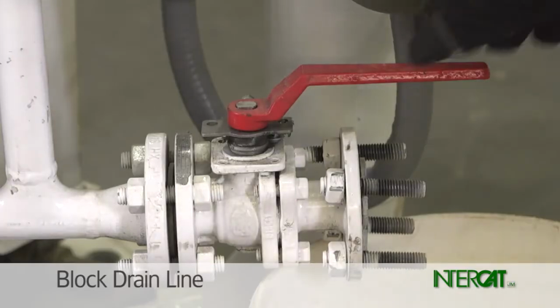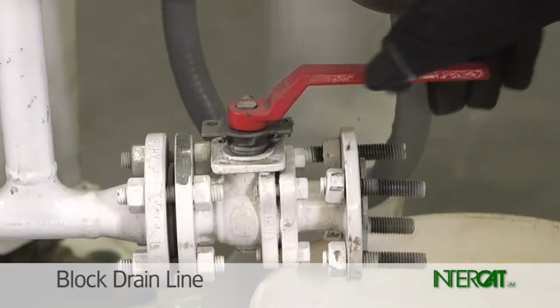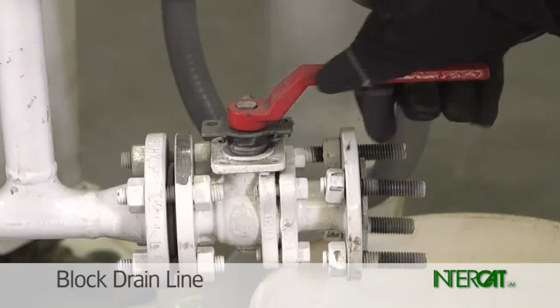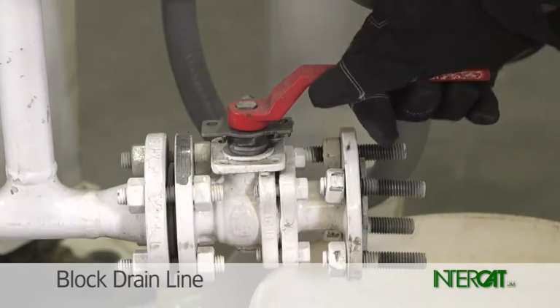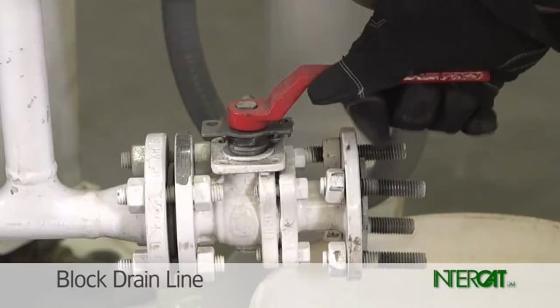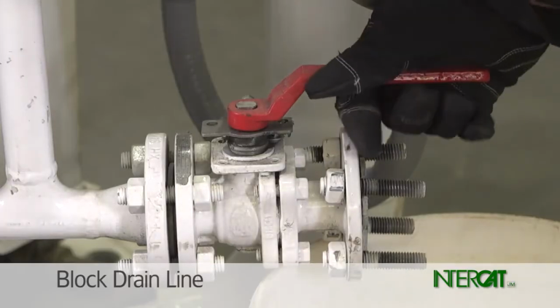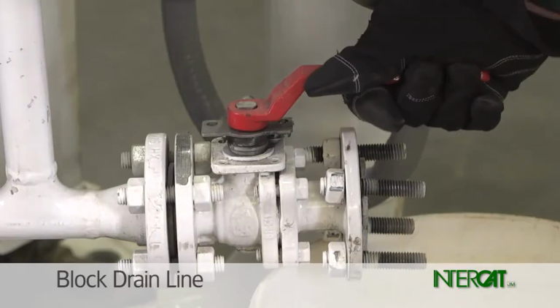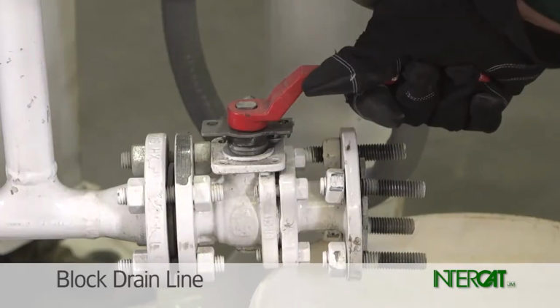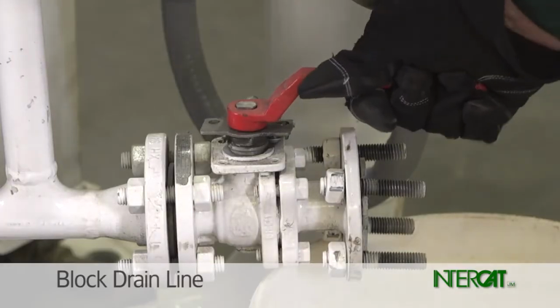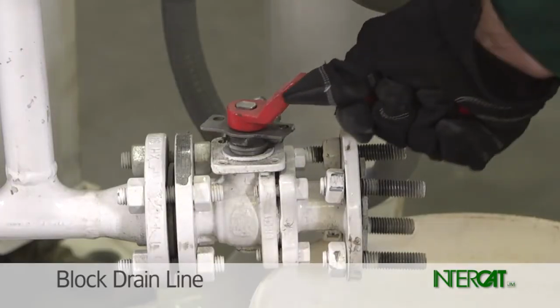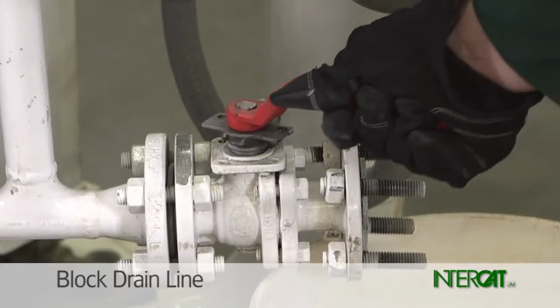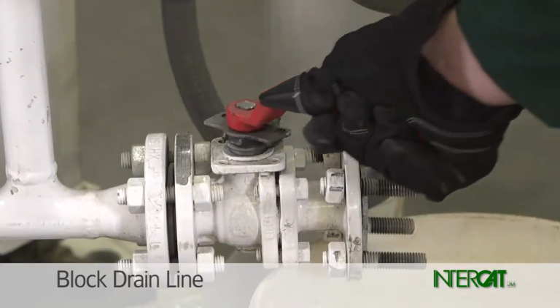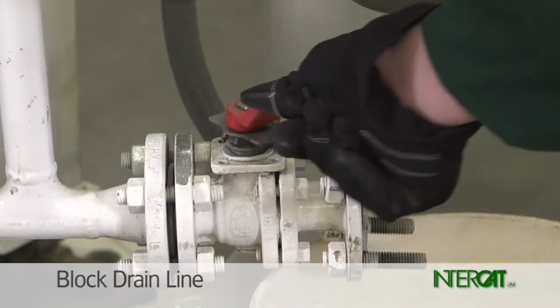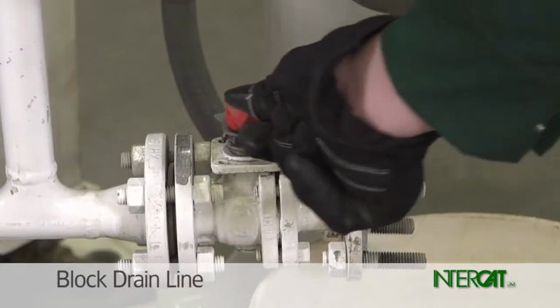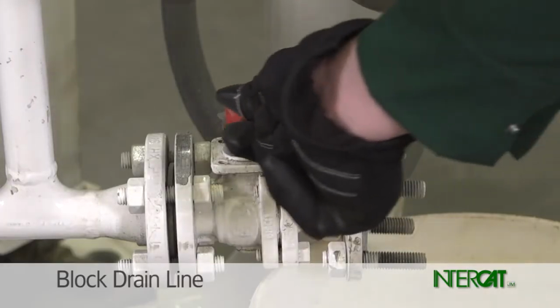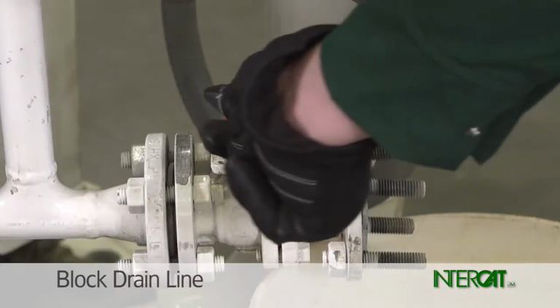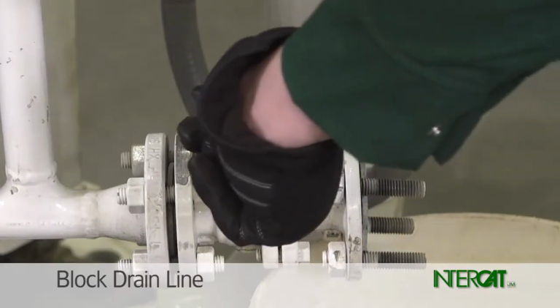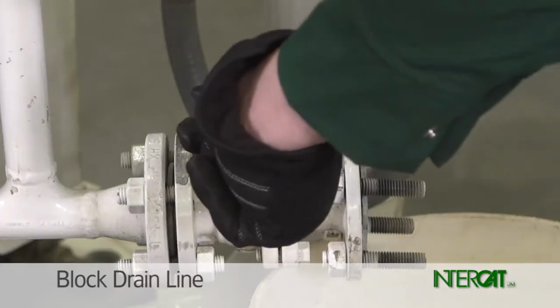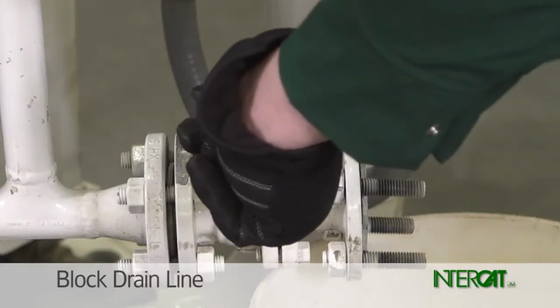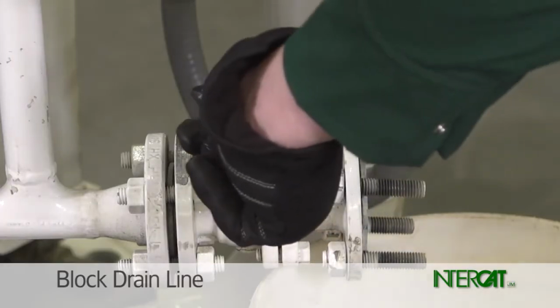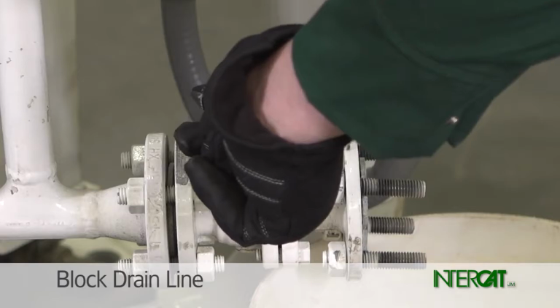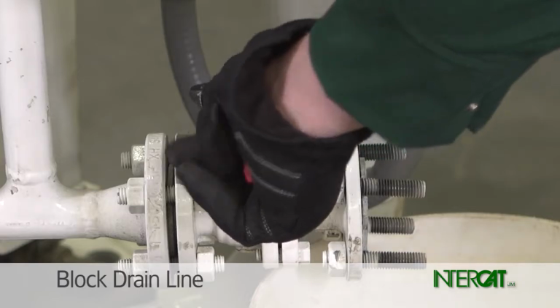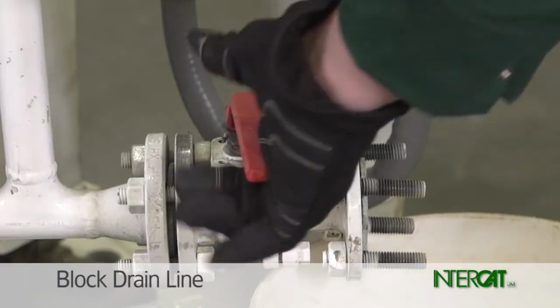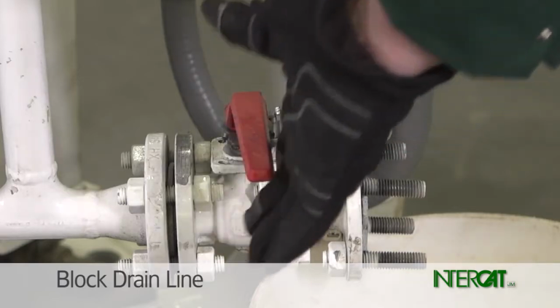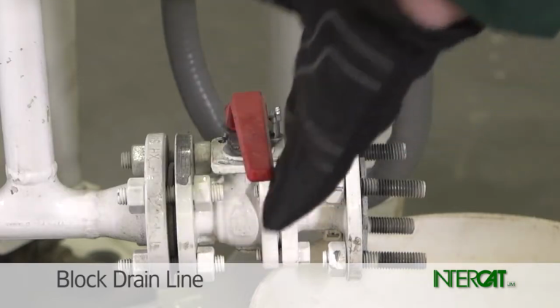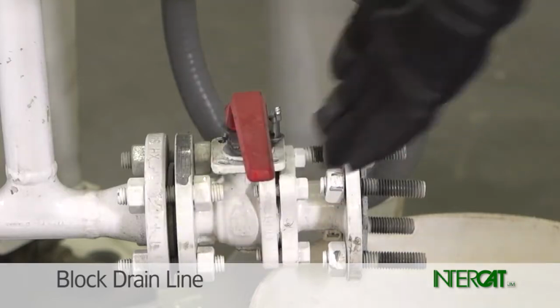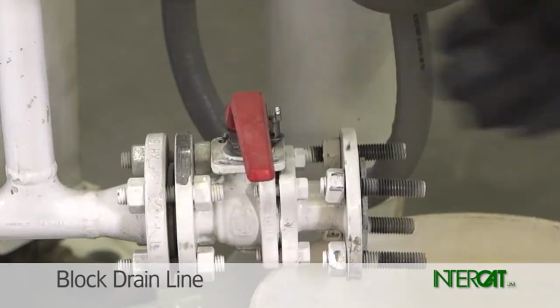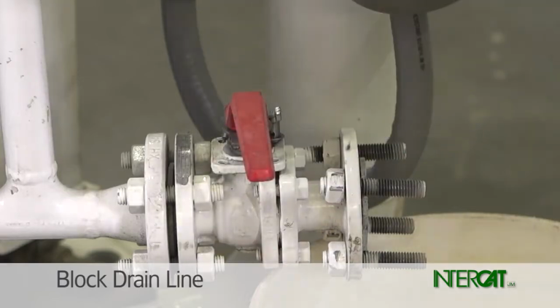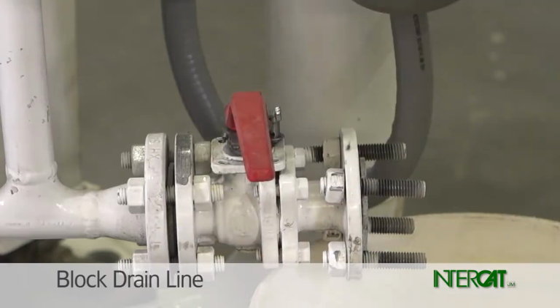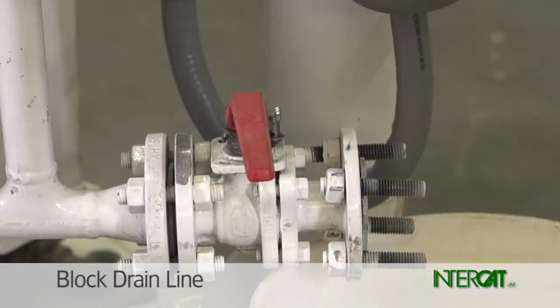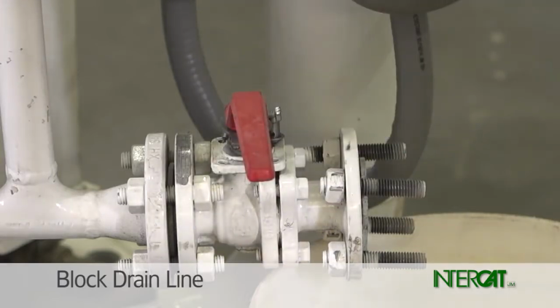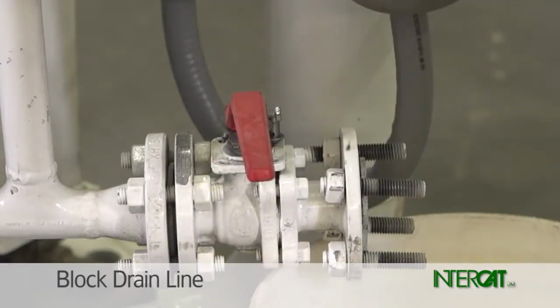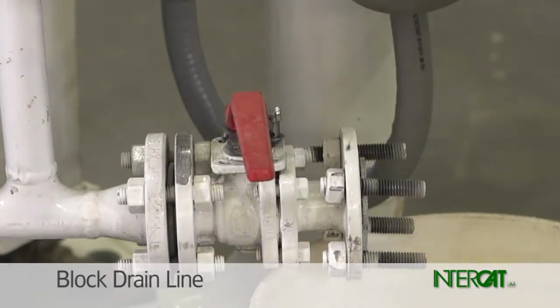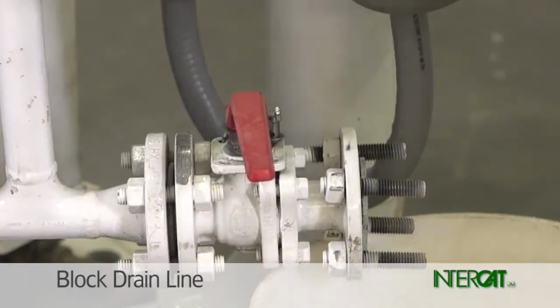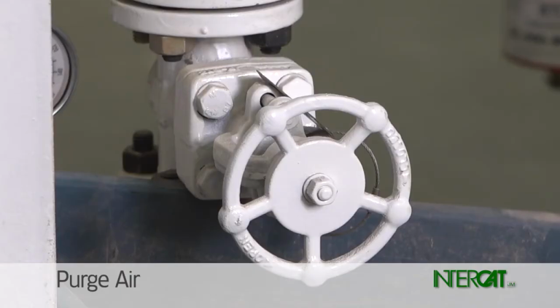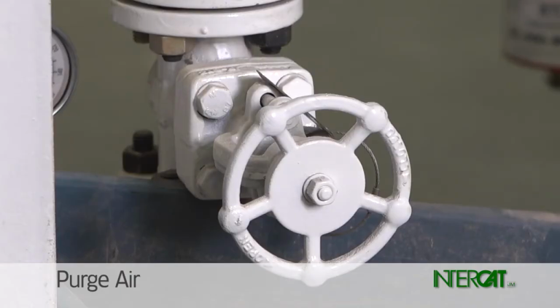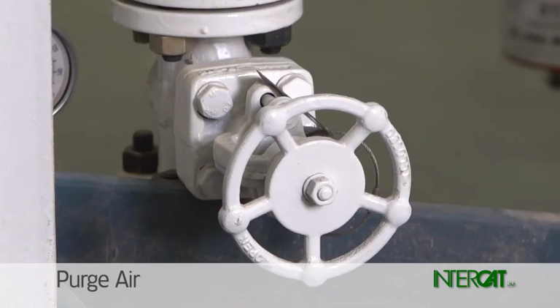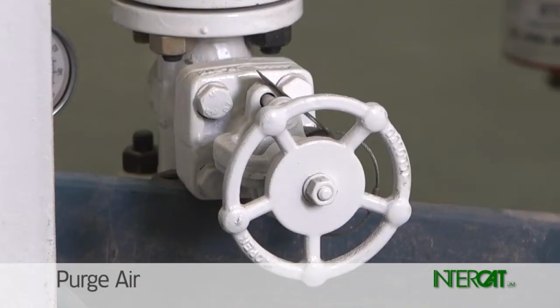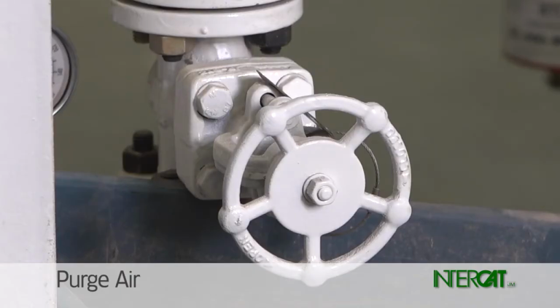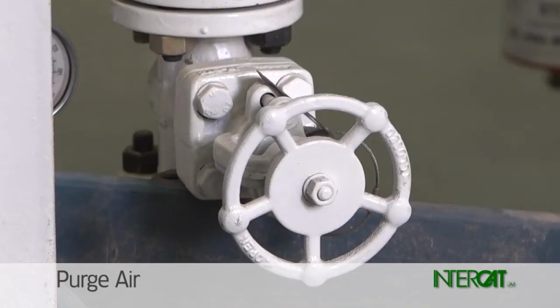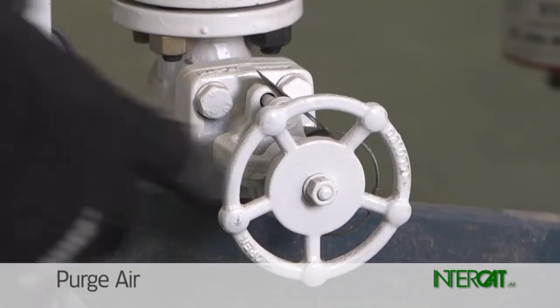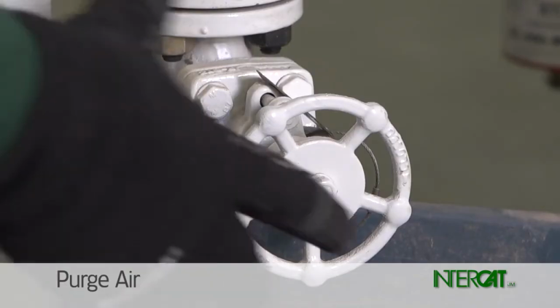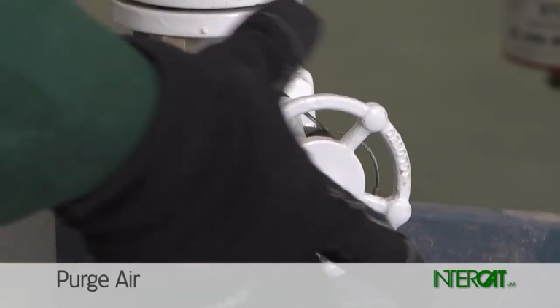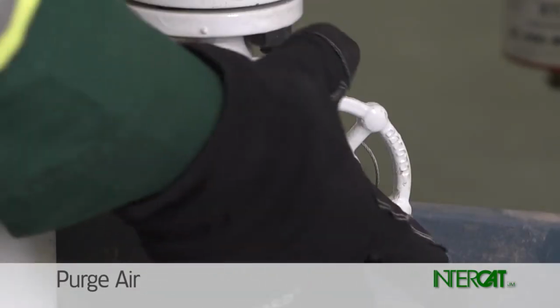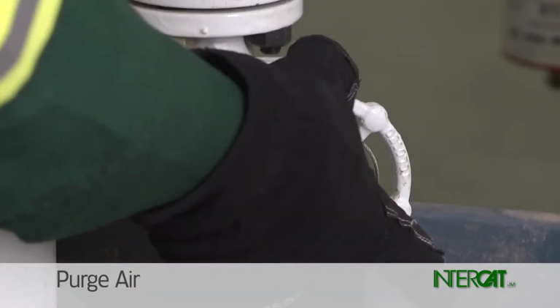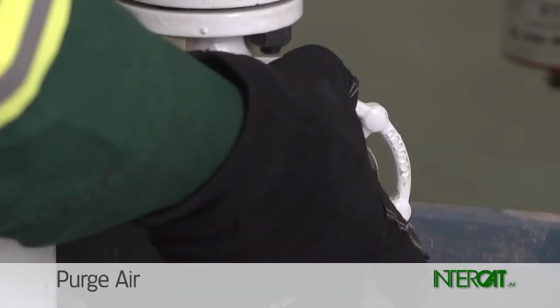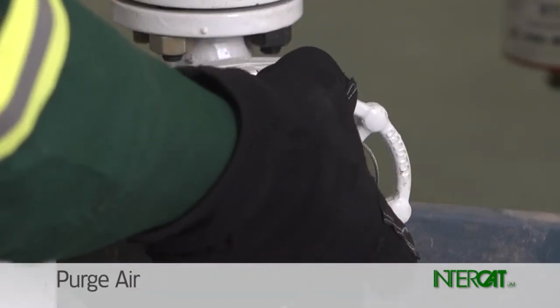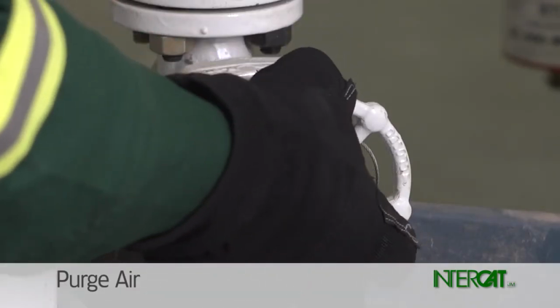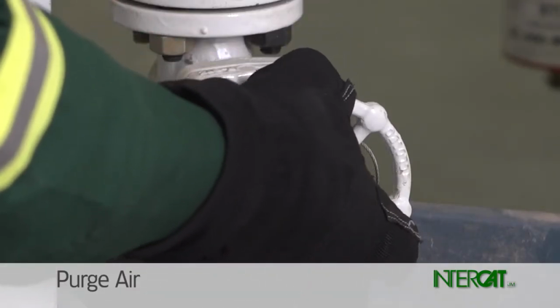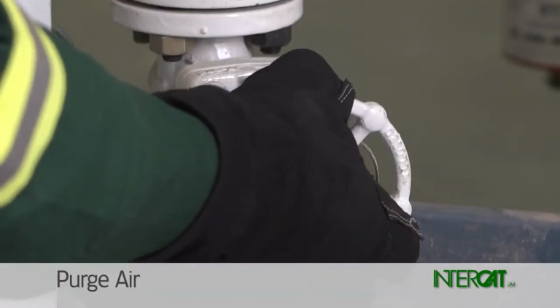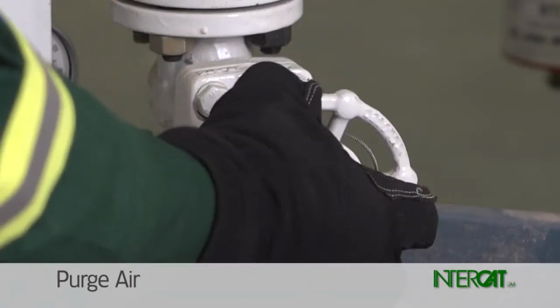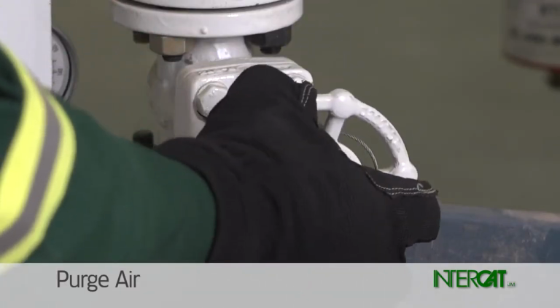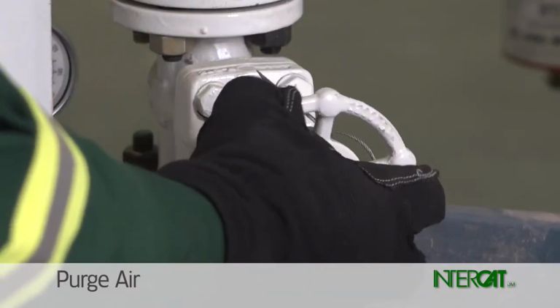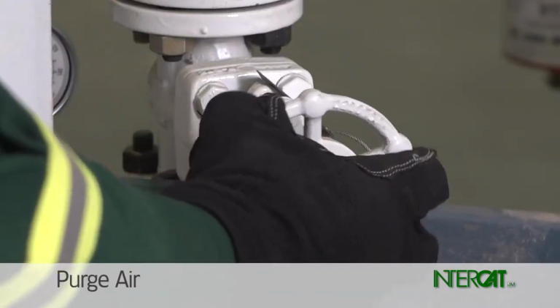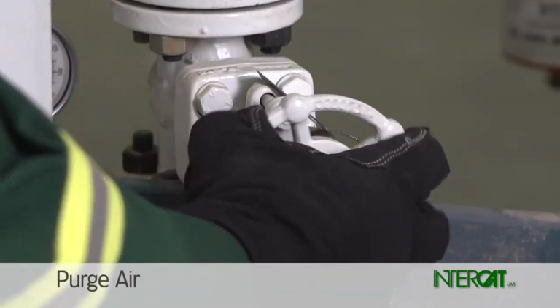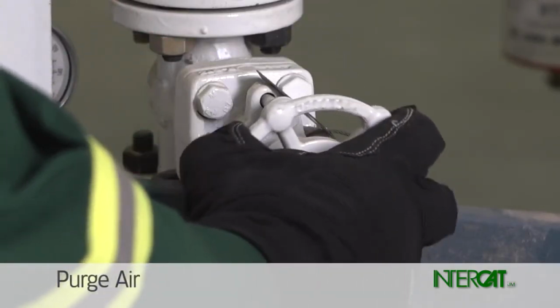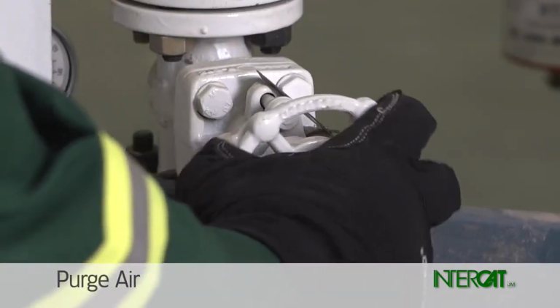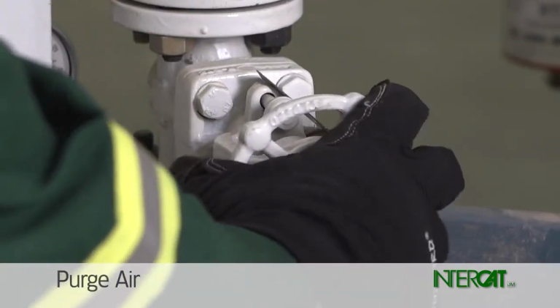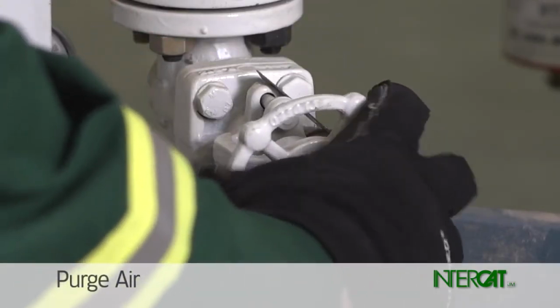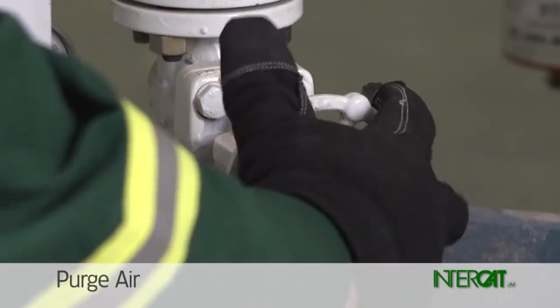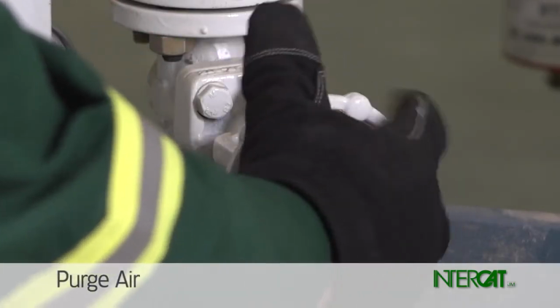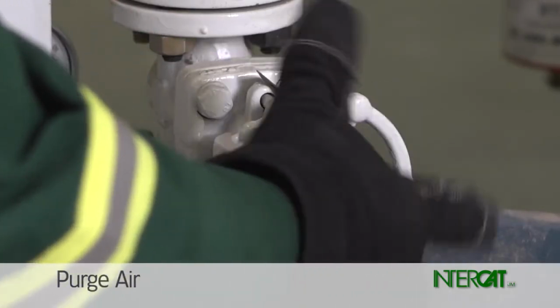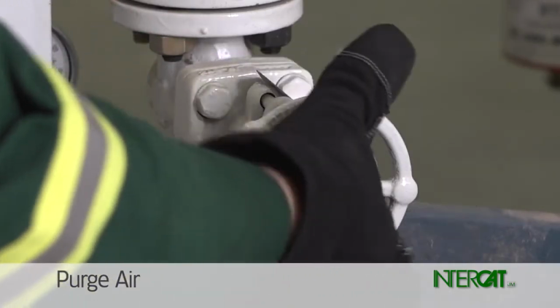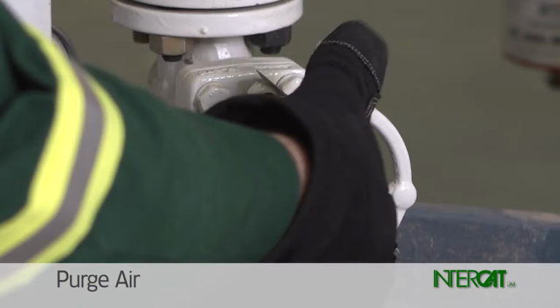Close the drain line ball valve. Open the carrier air globe valve about half a turn.